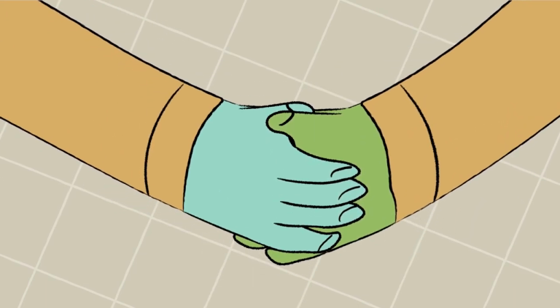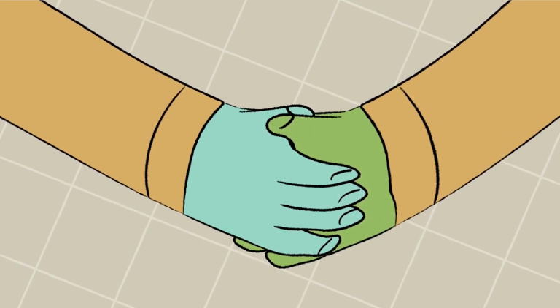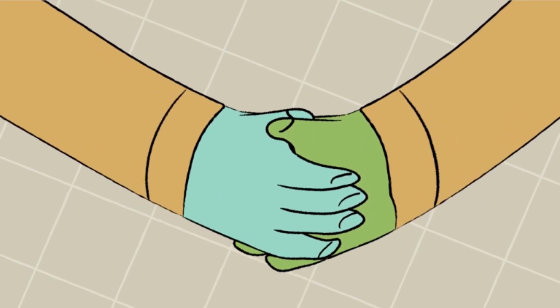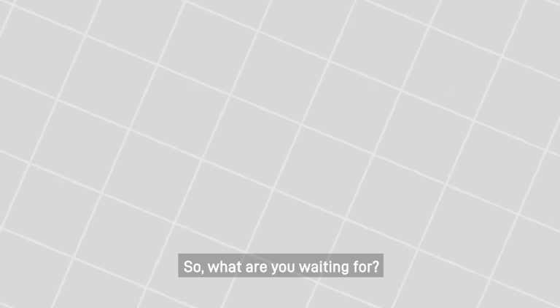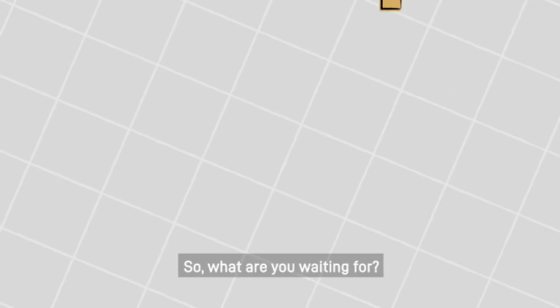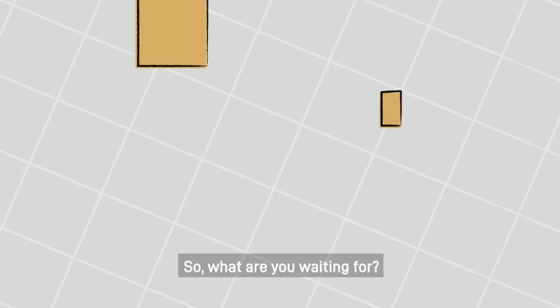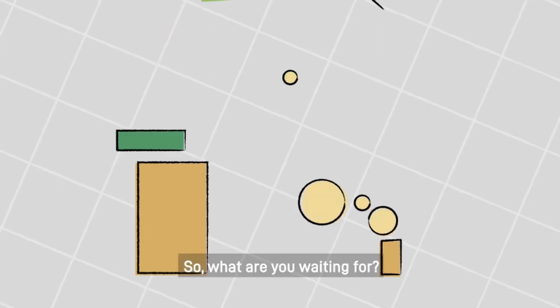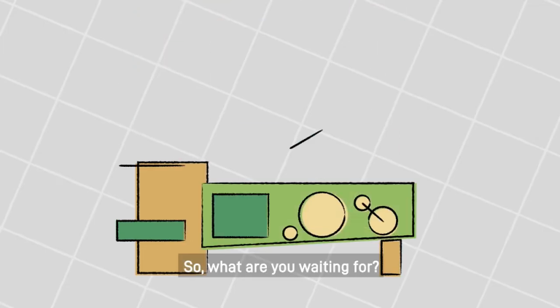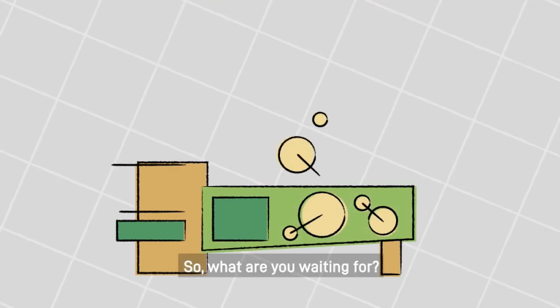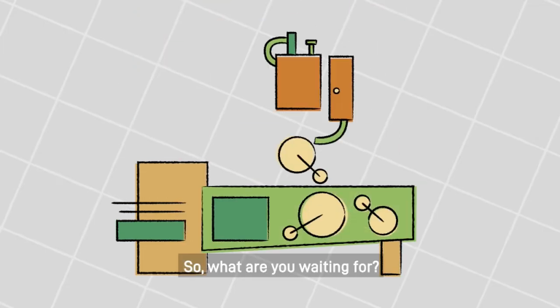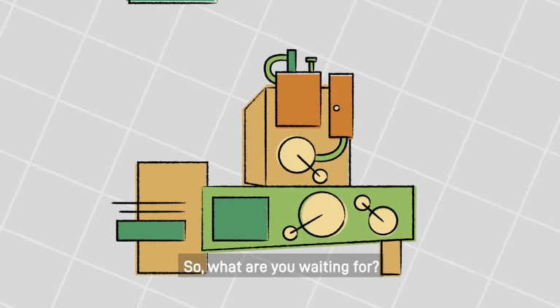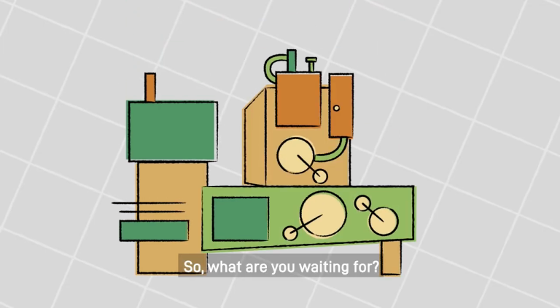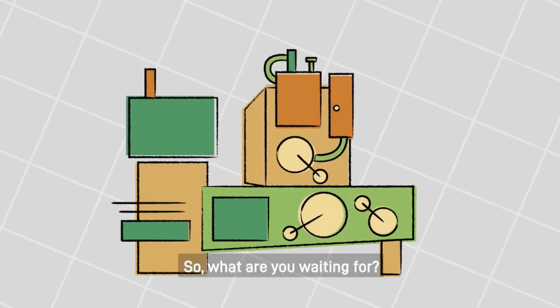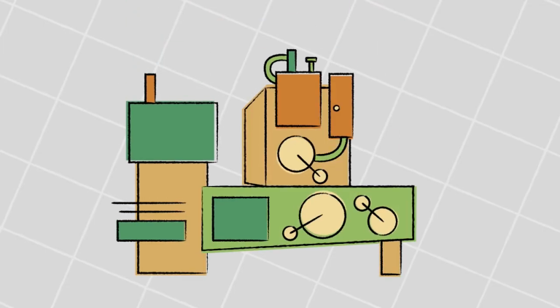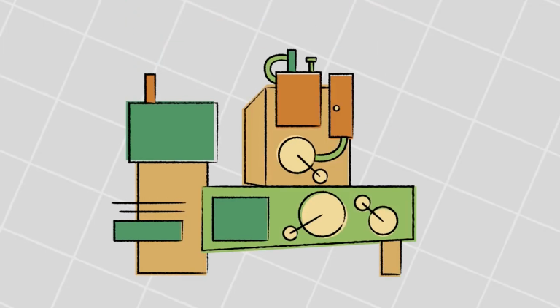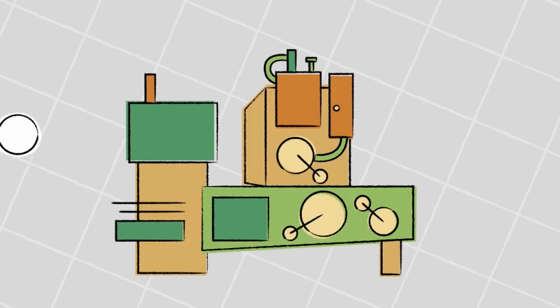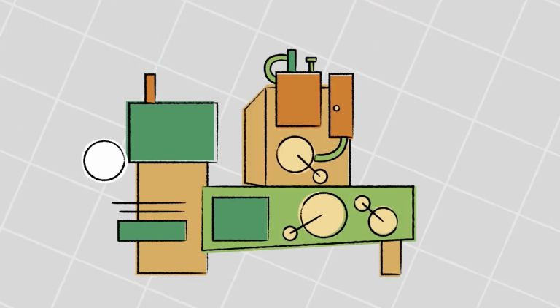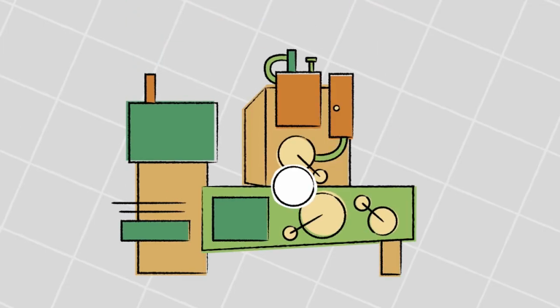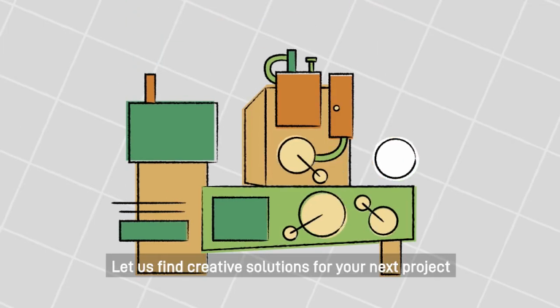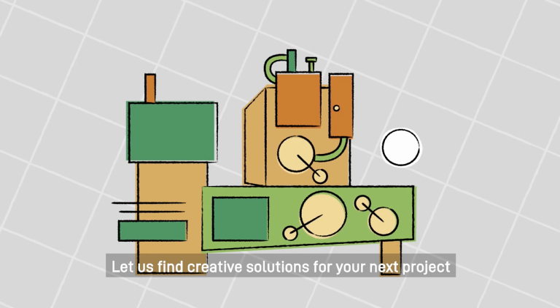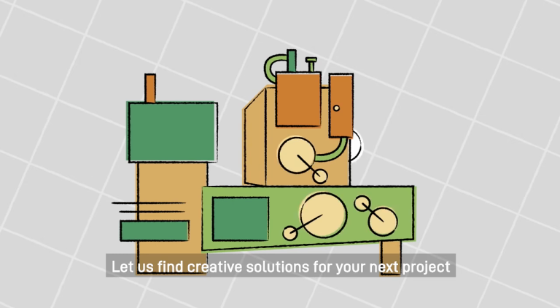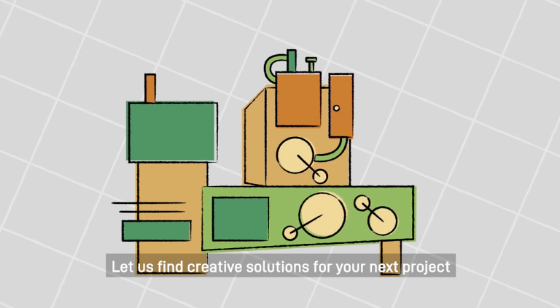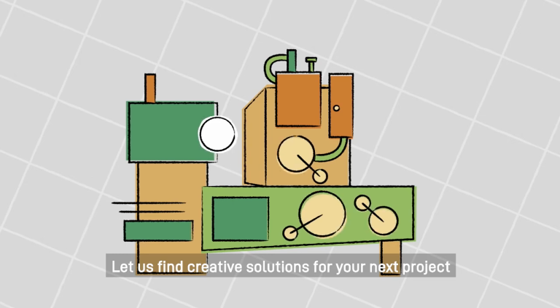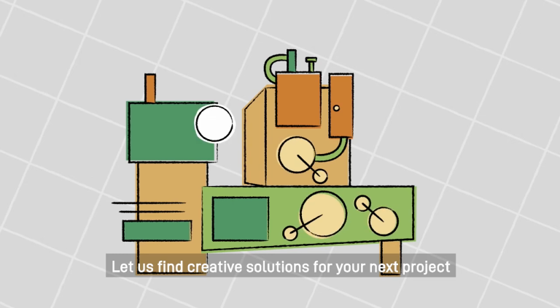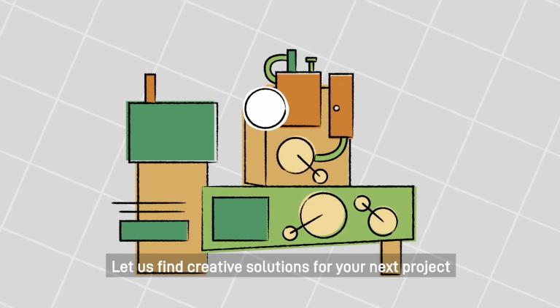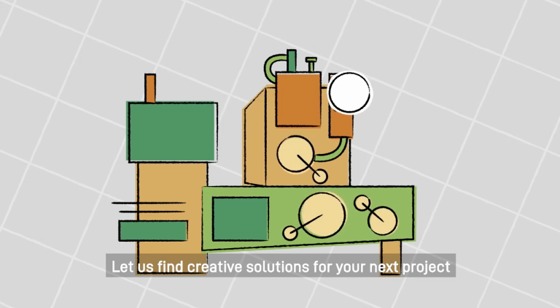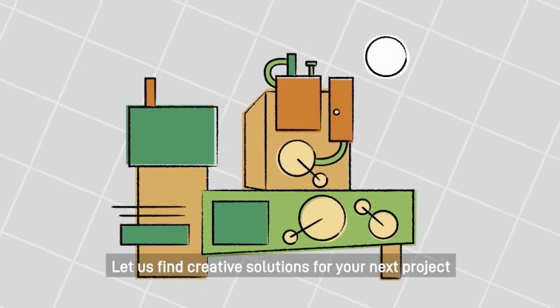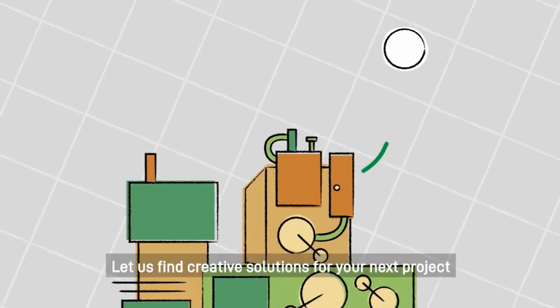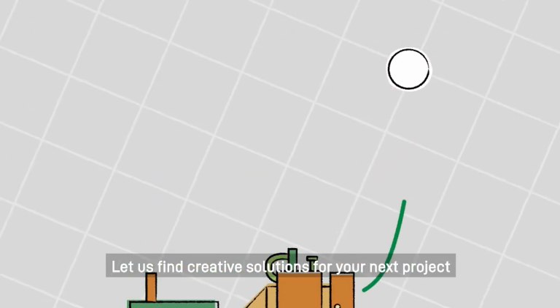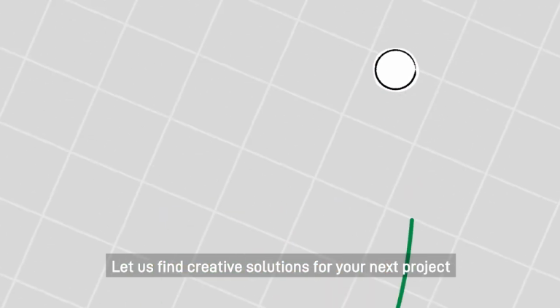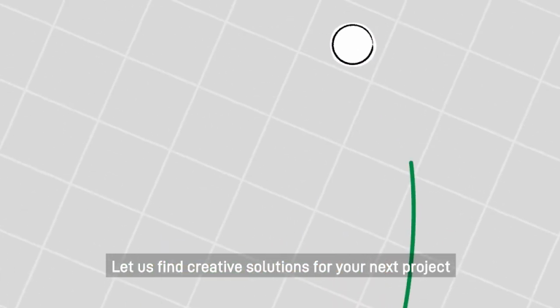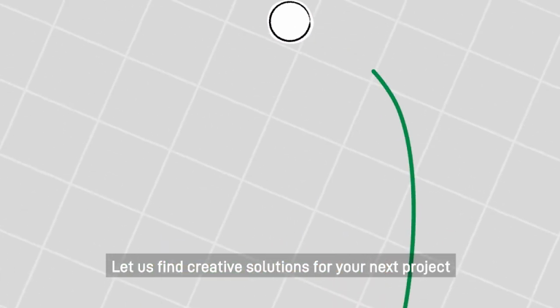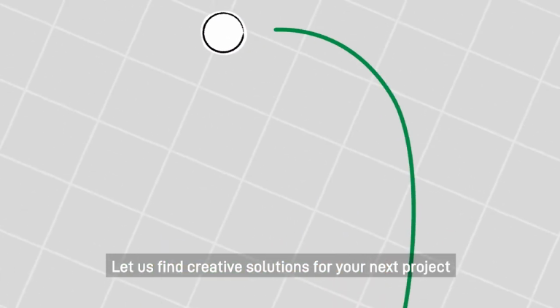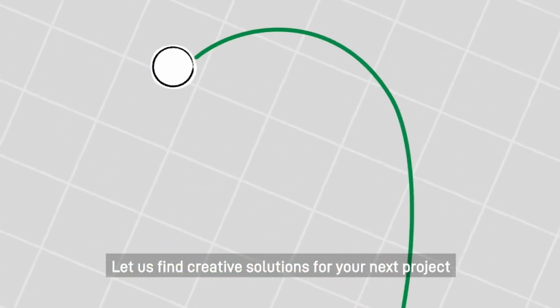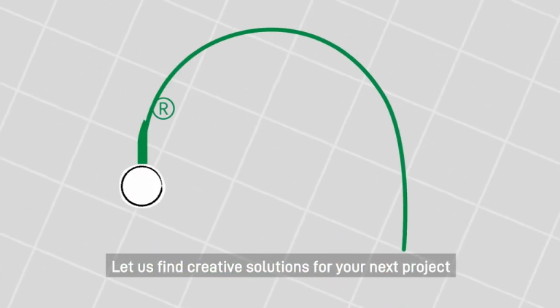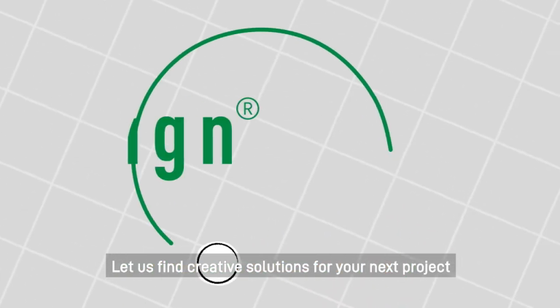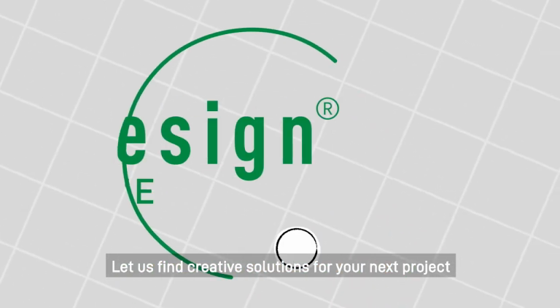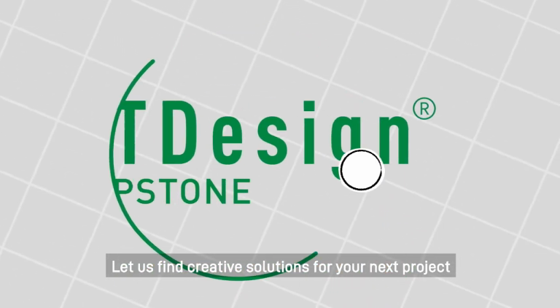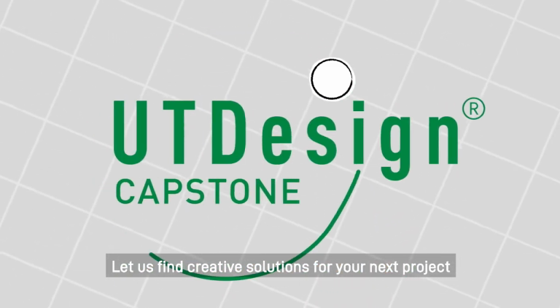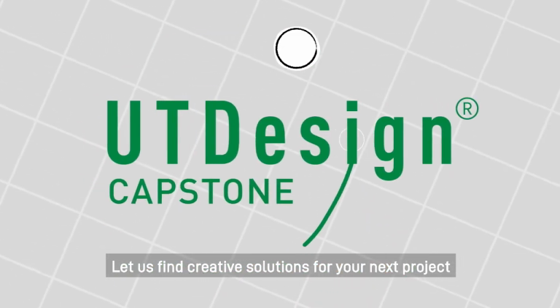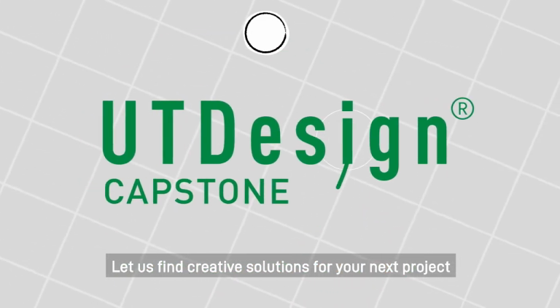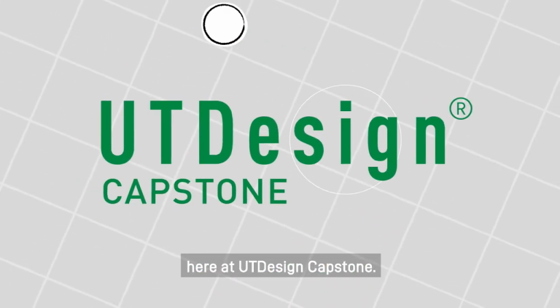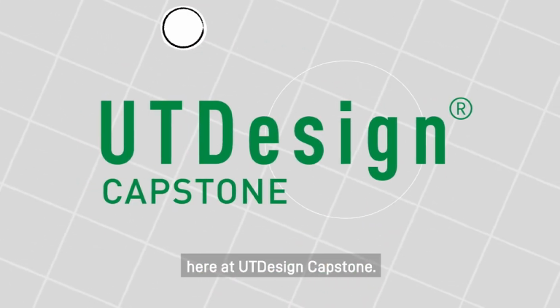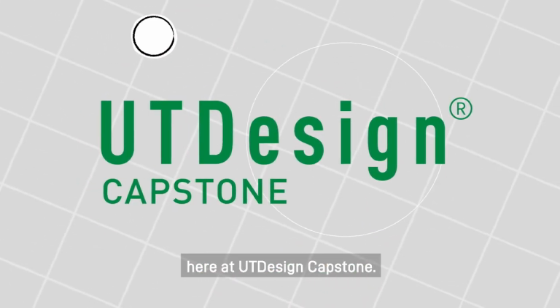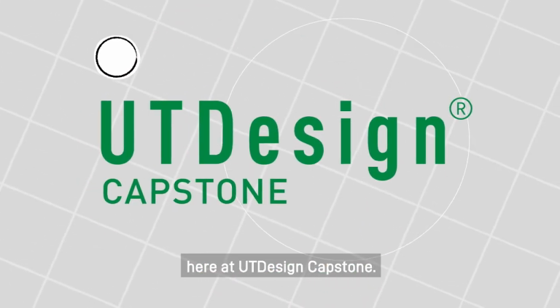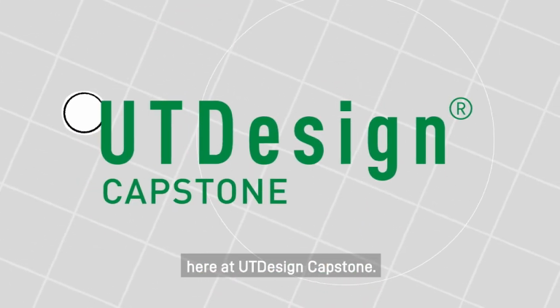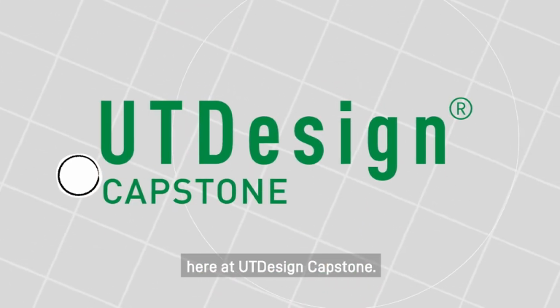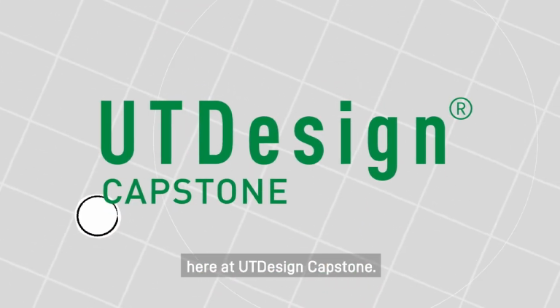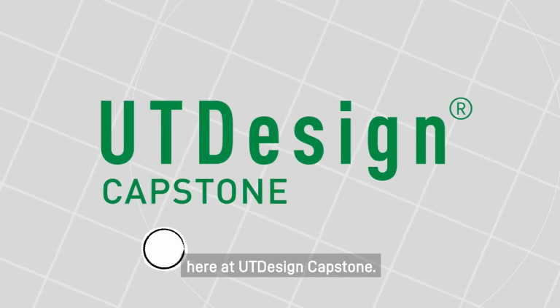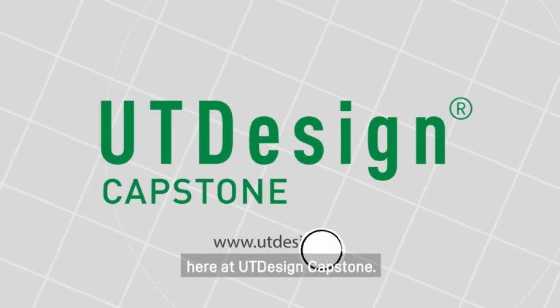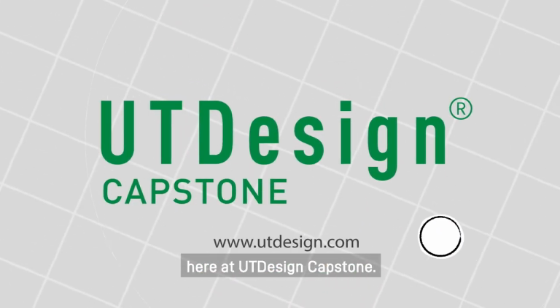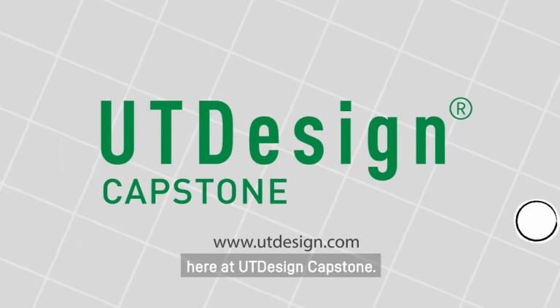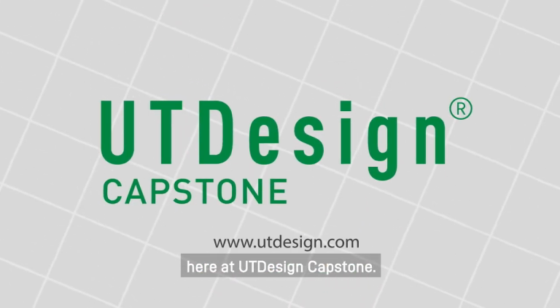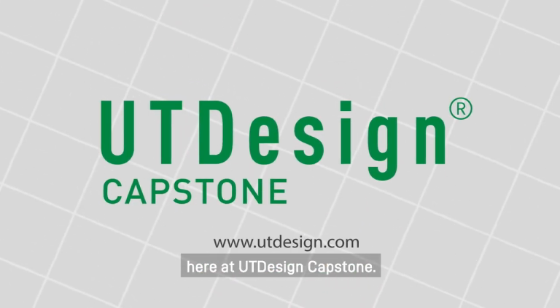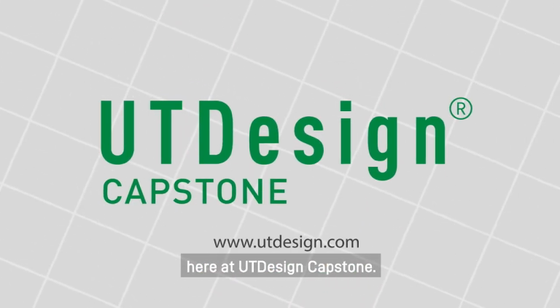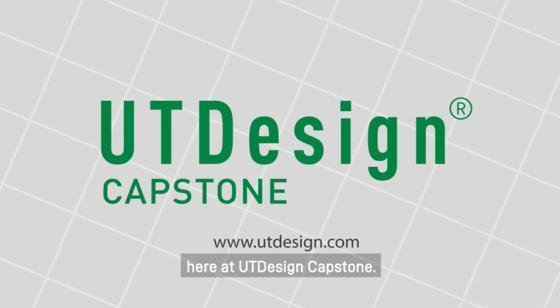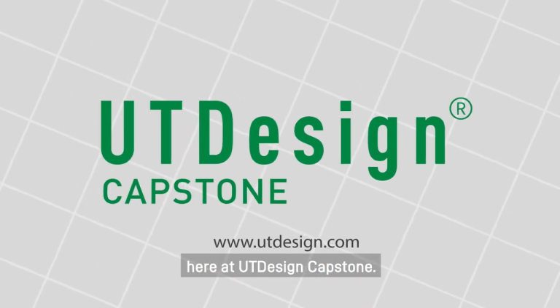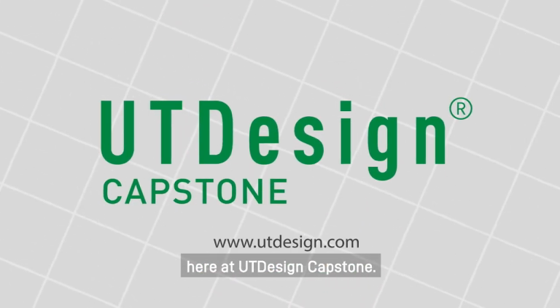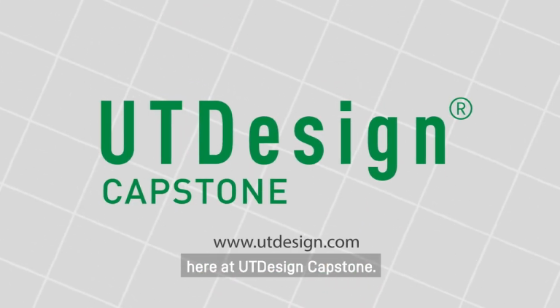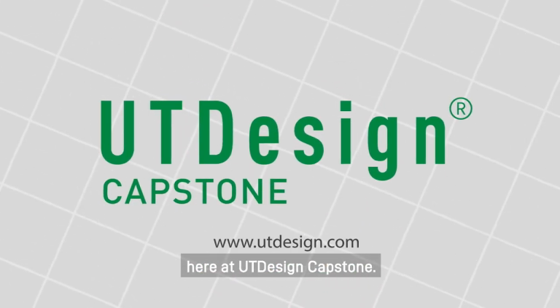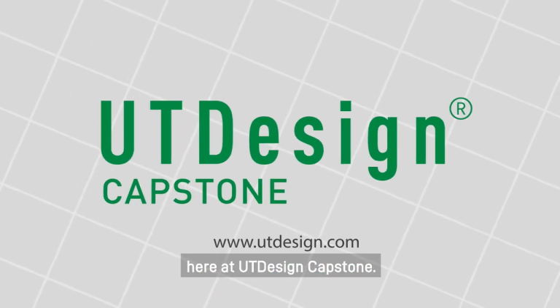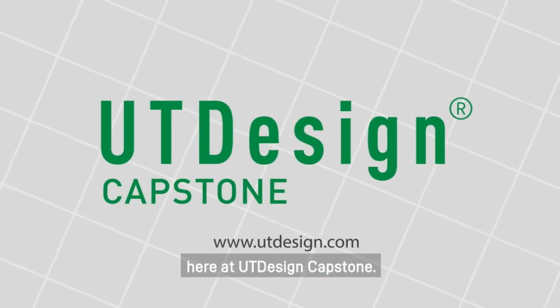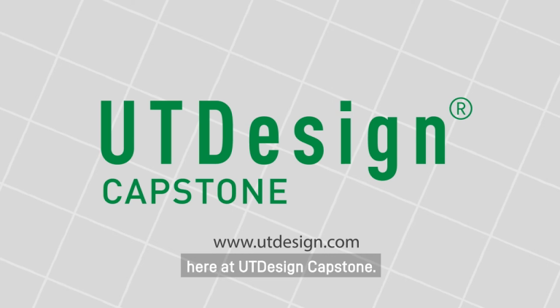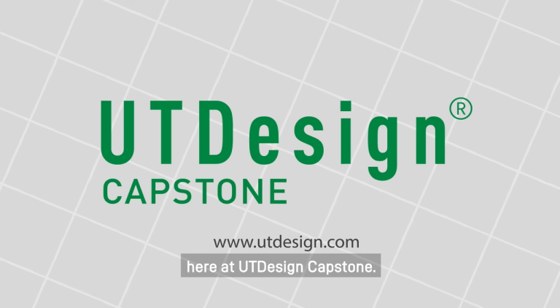So what are you waiting for? Let us find creative solutions for your next project here at UT Design Capstone.